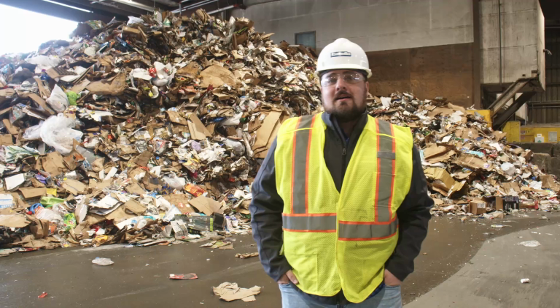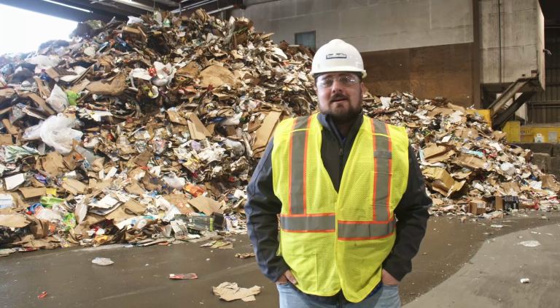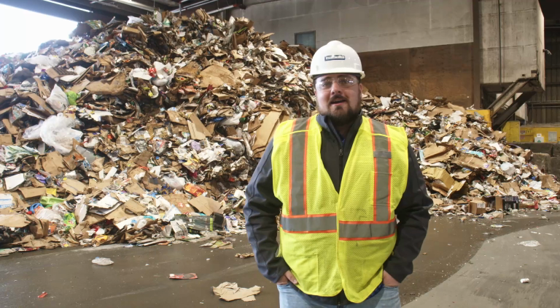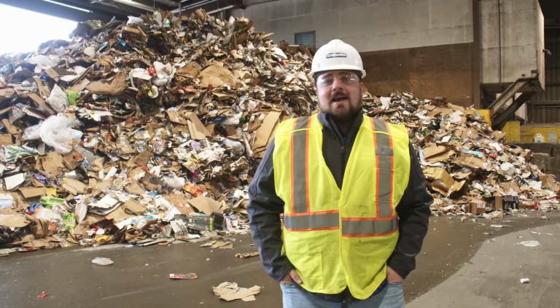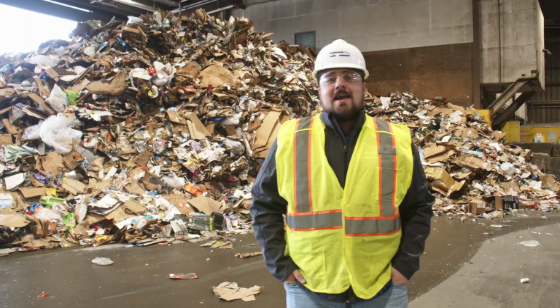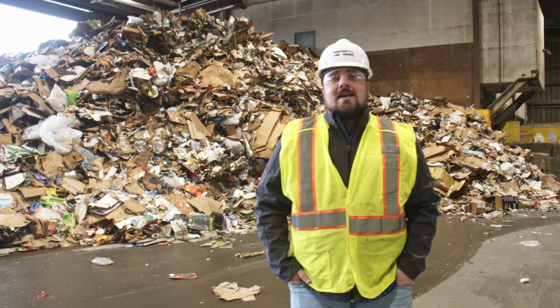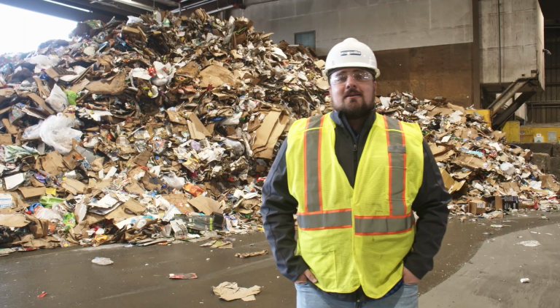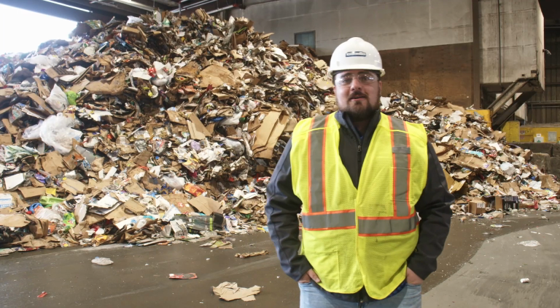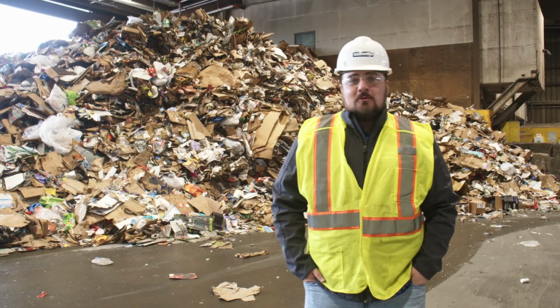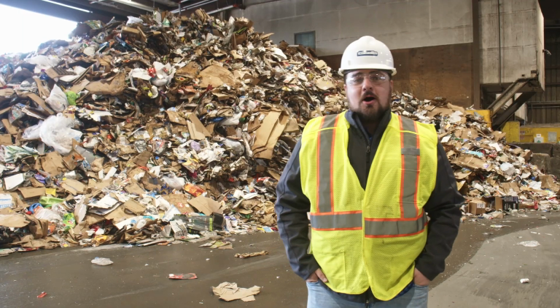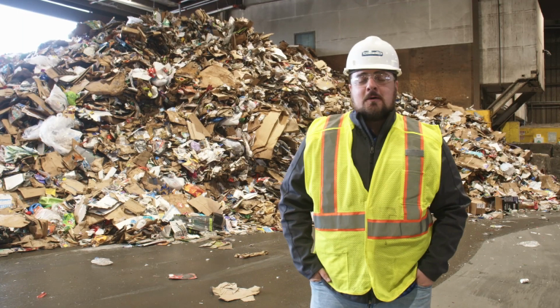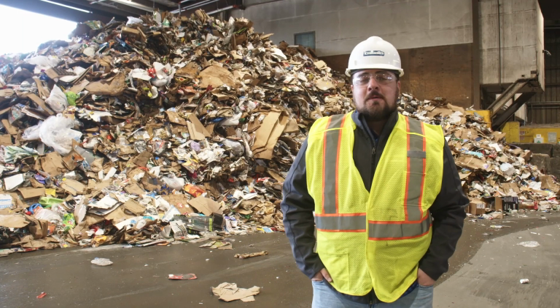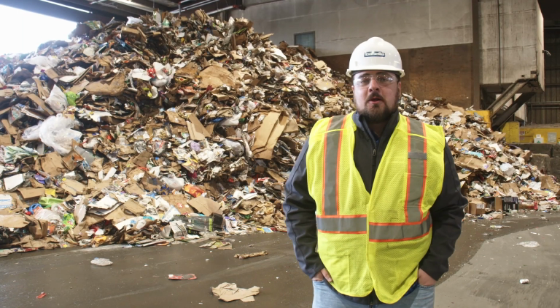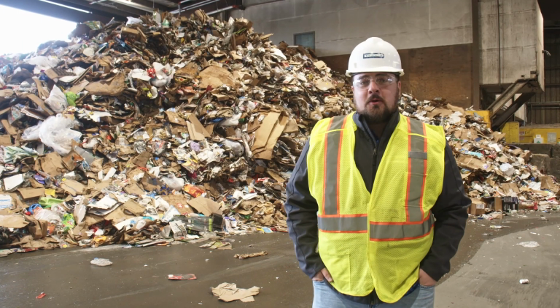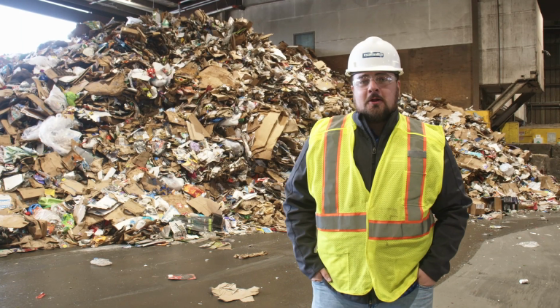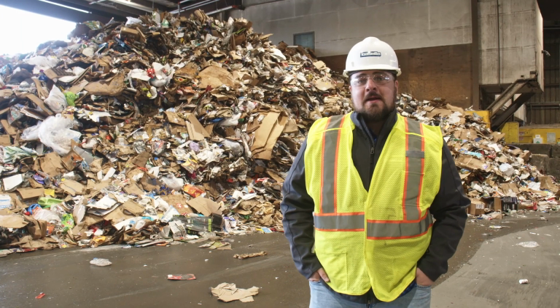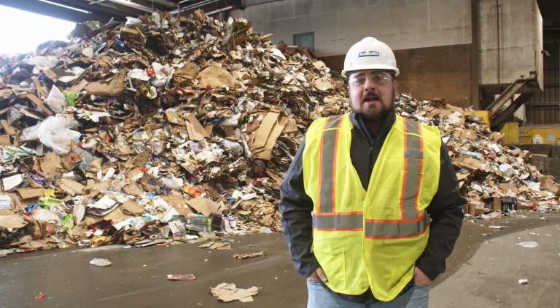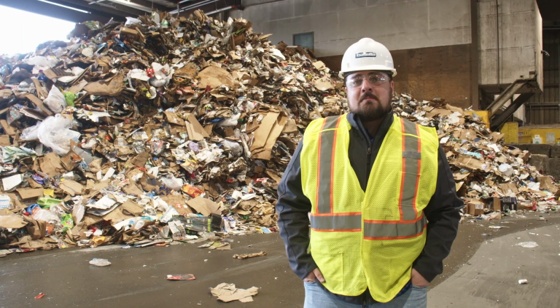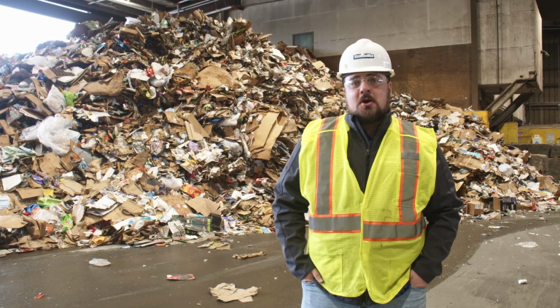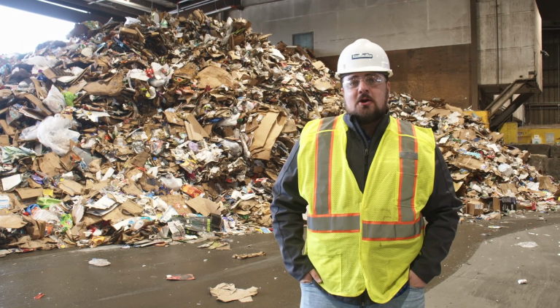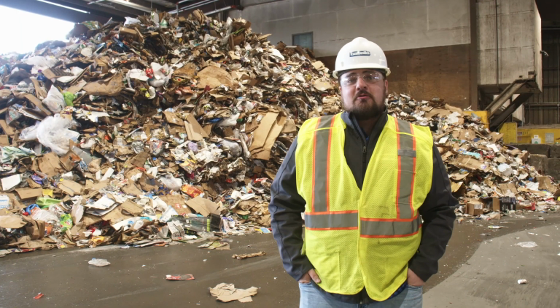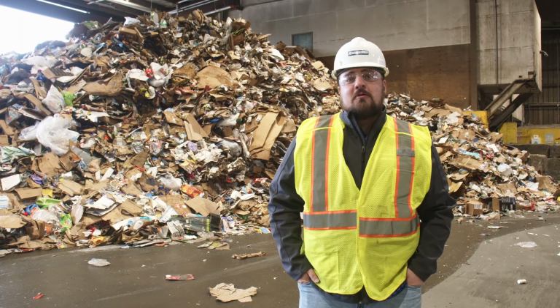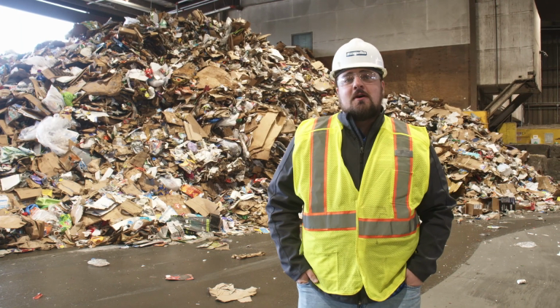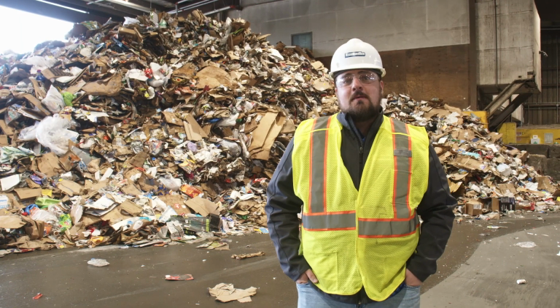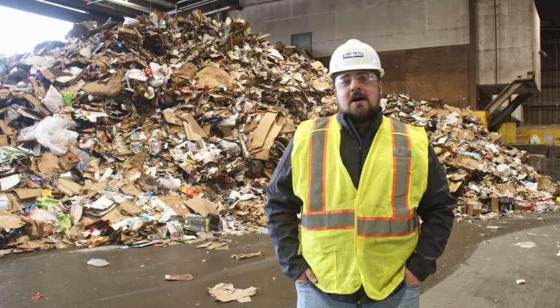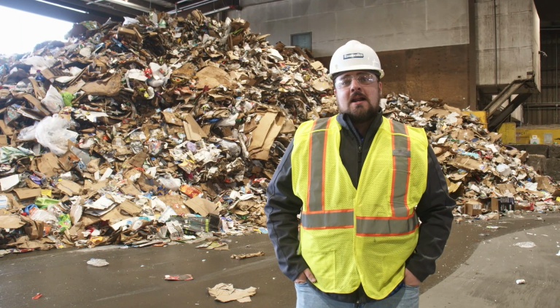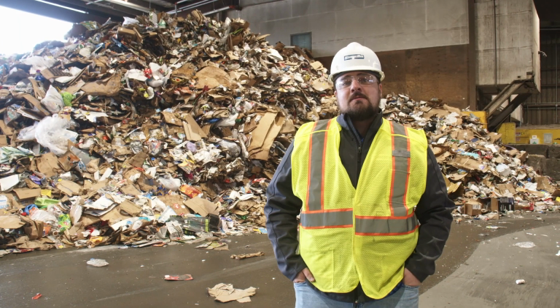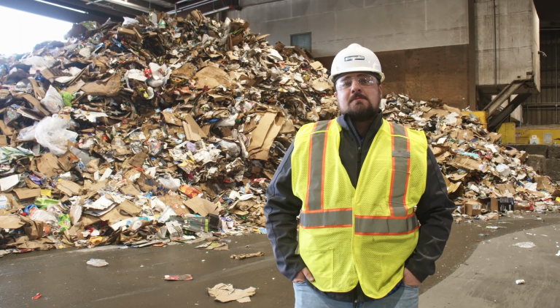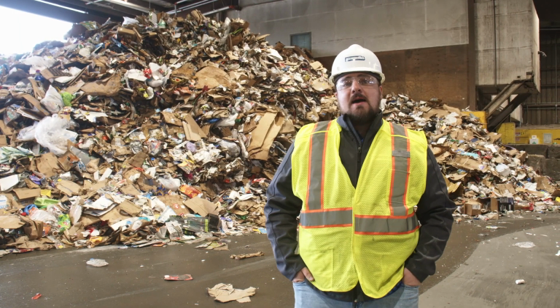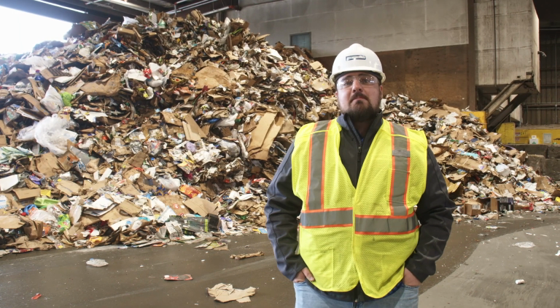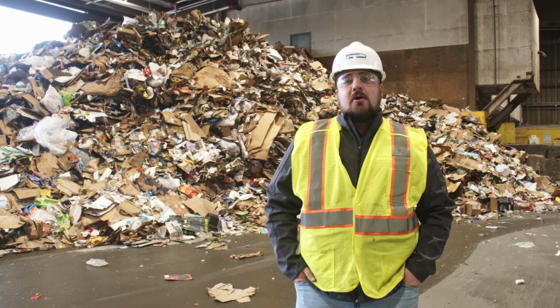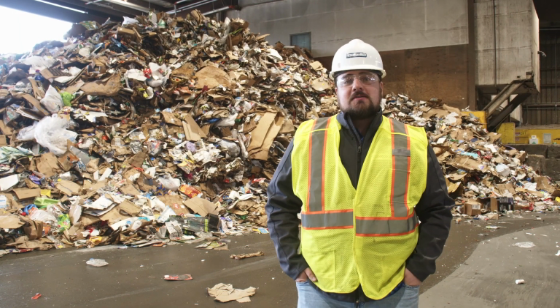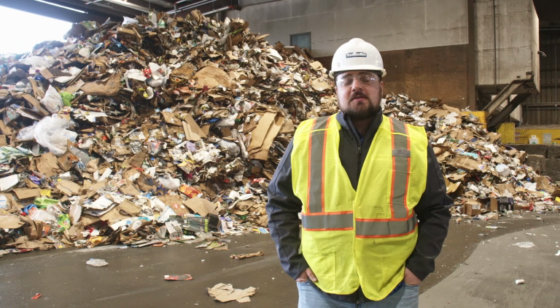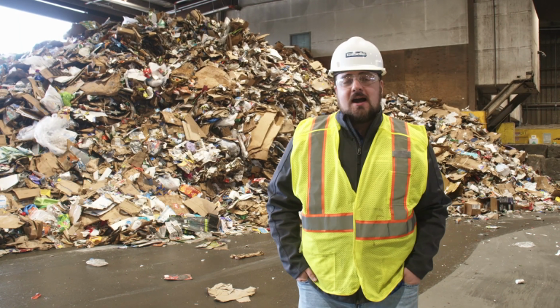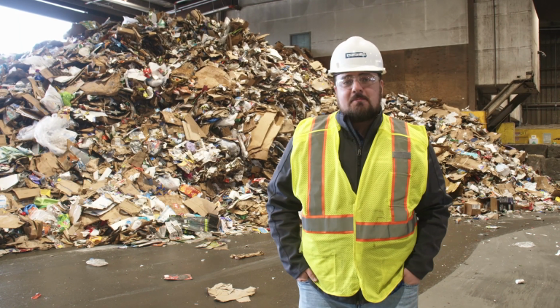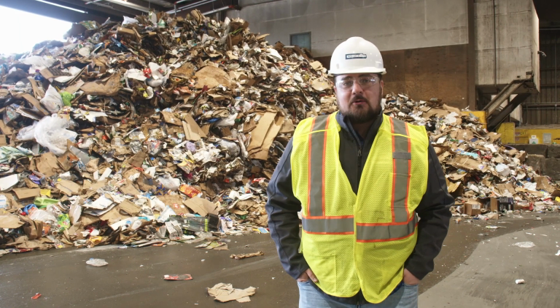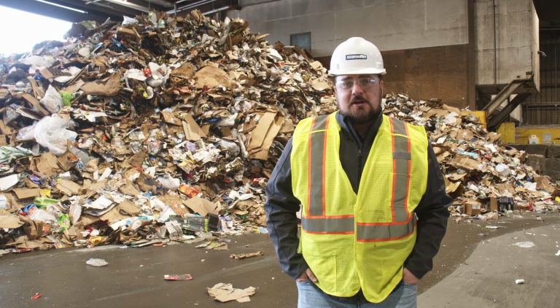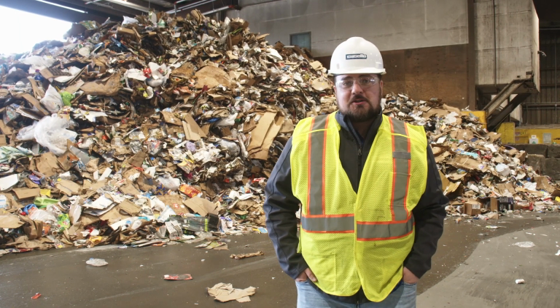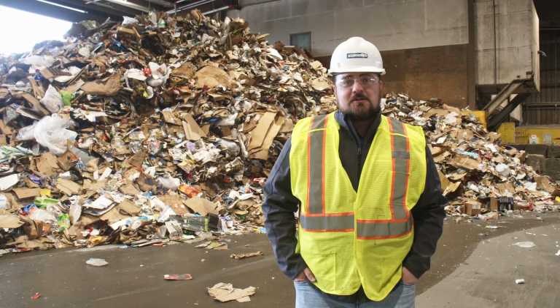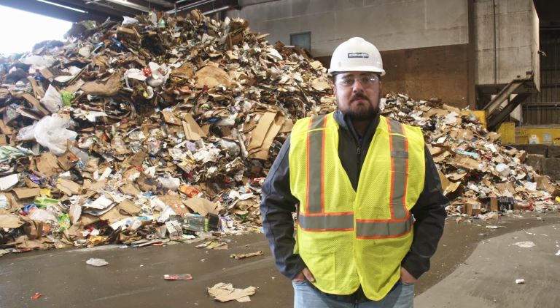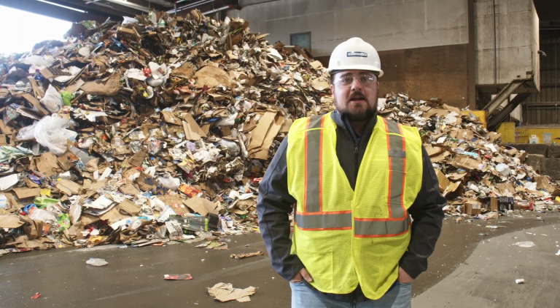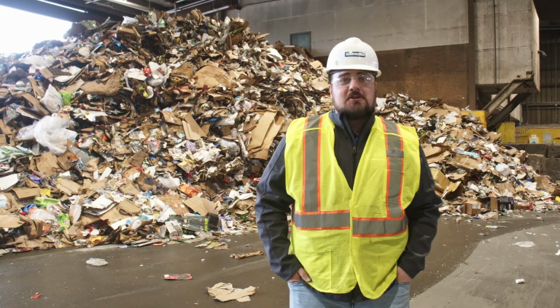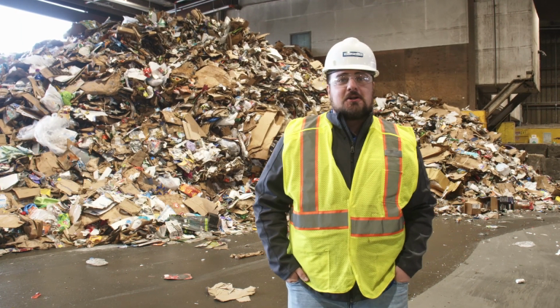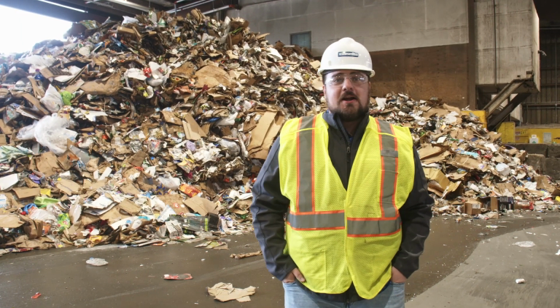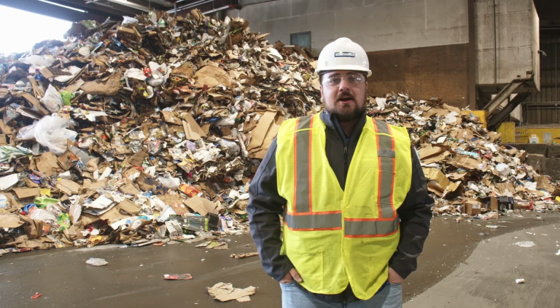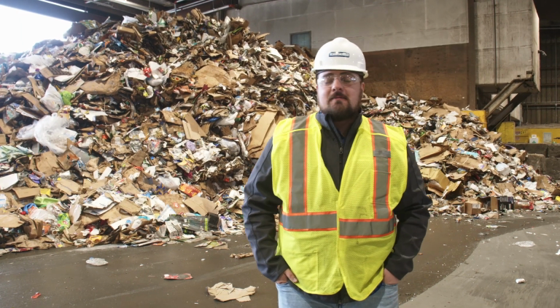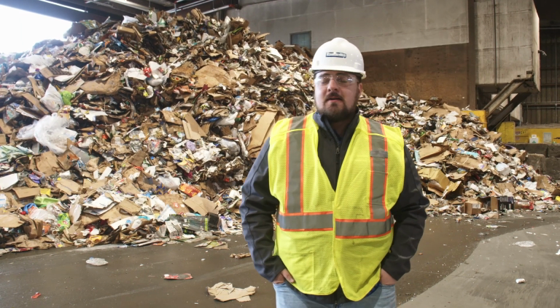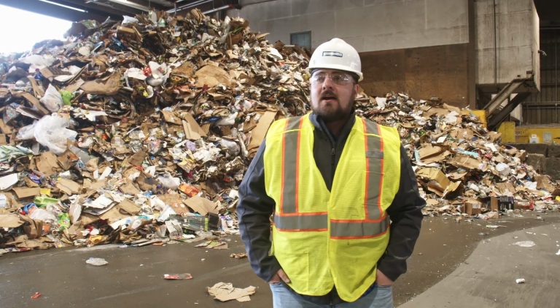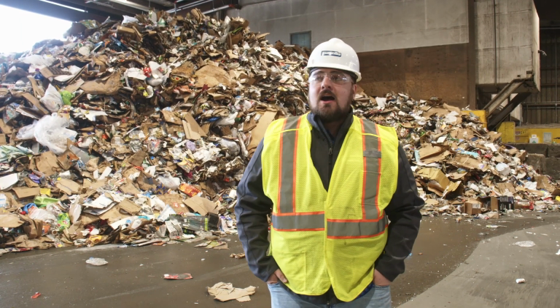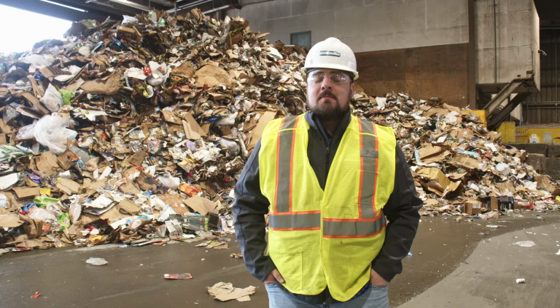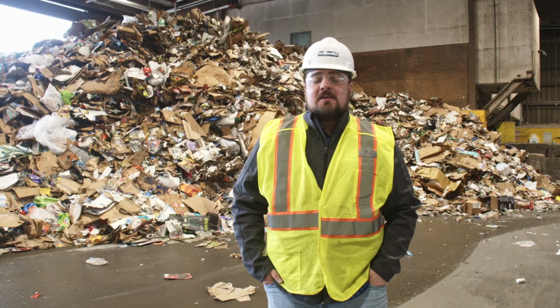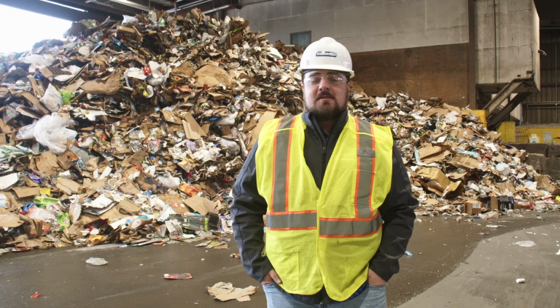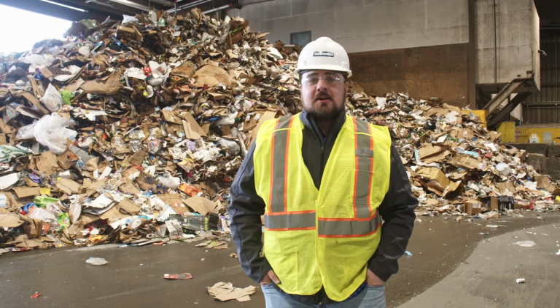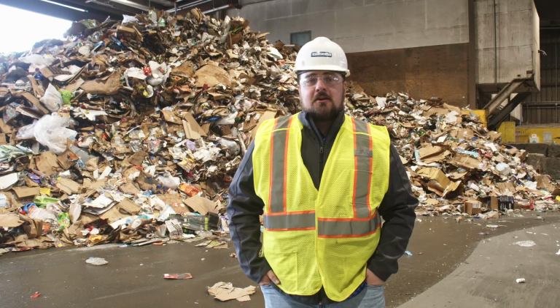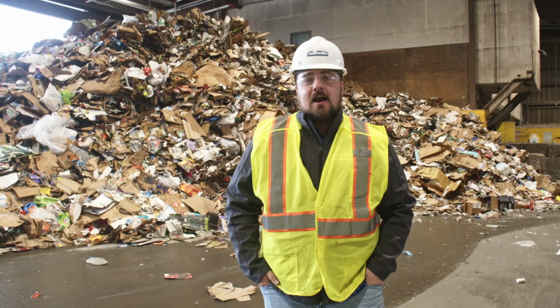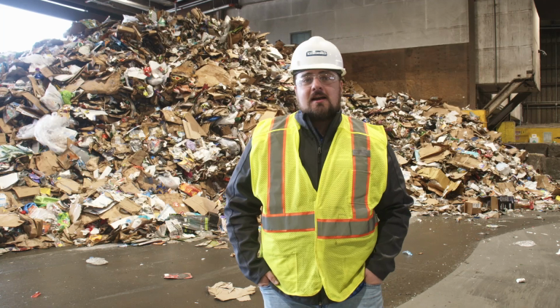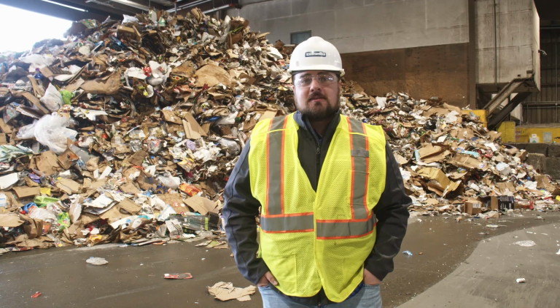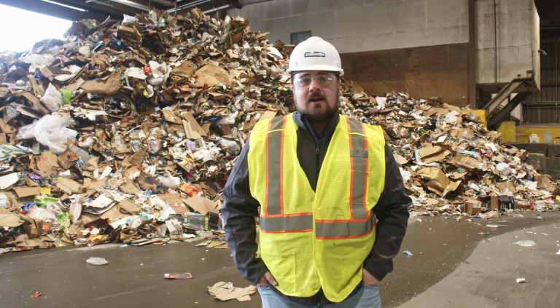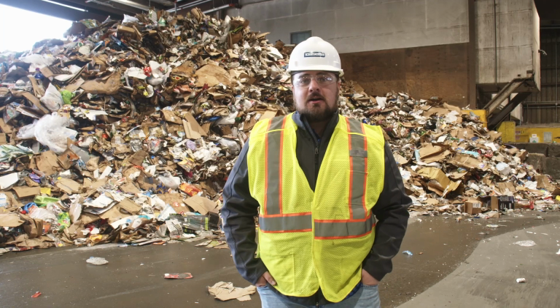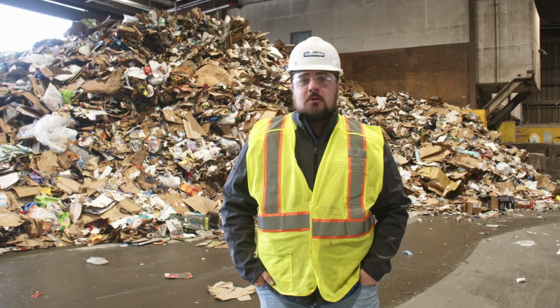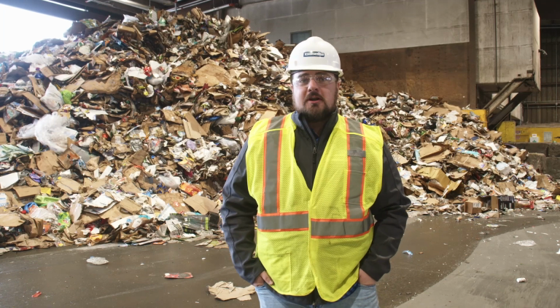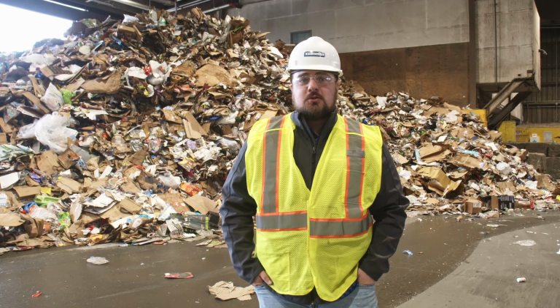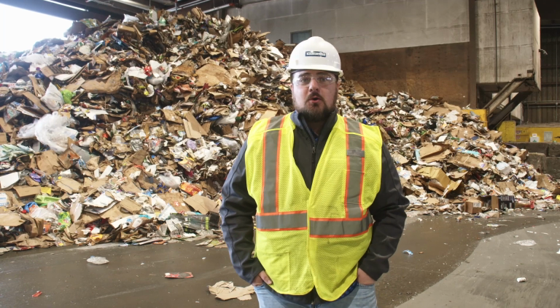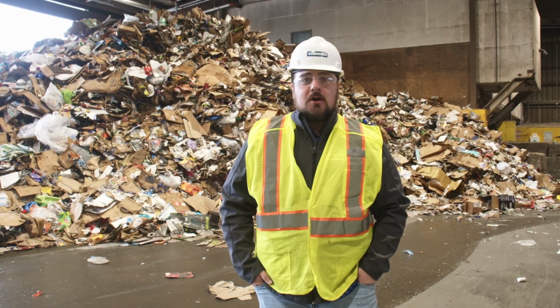Hey, welcome to the Willimantic MRF. My name is Matt Balci, Operations Manager here. I'm going to take you guys on a quick tour.